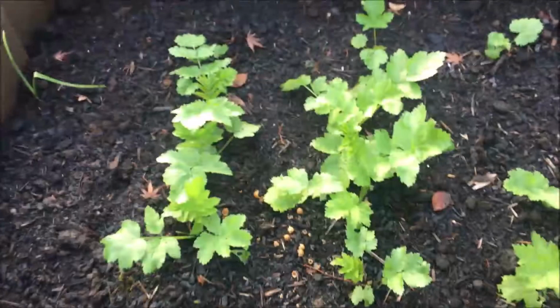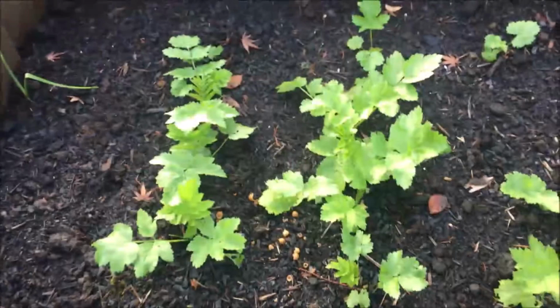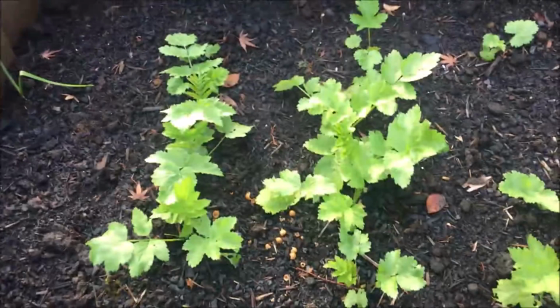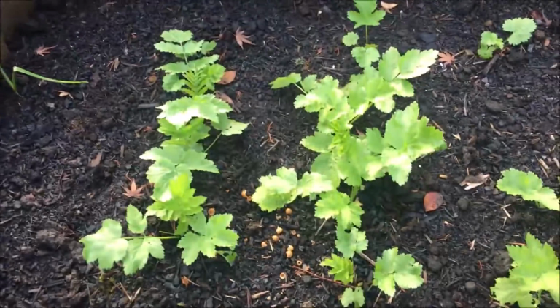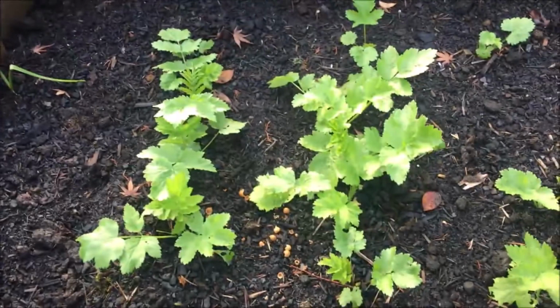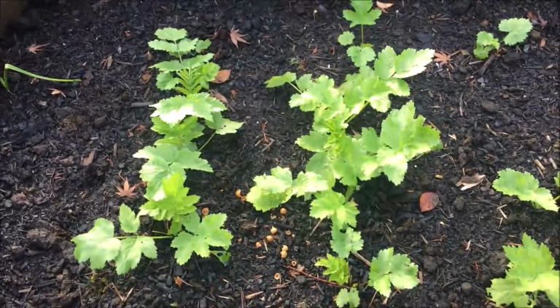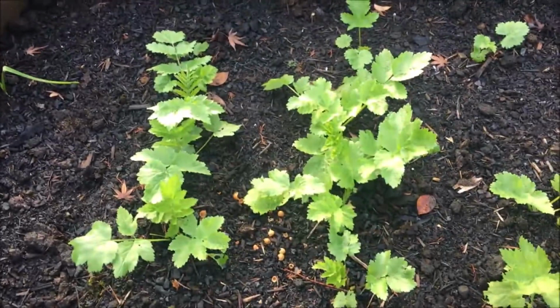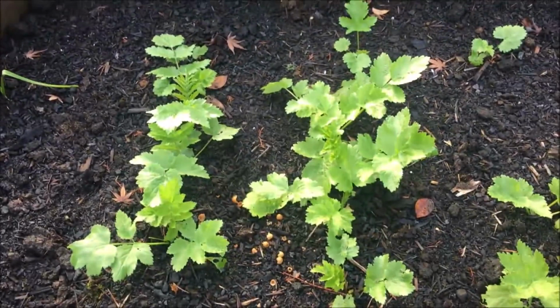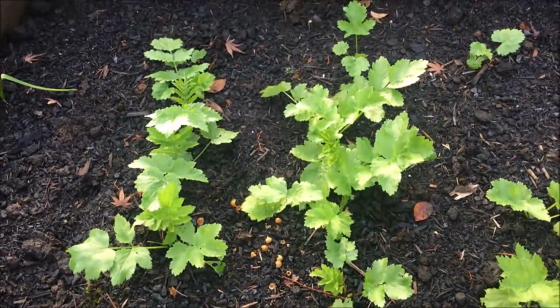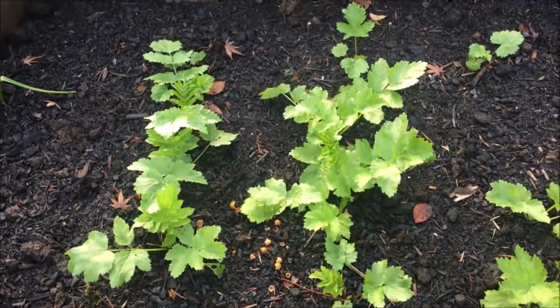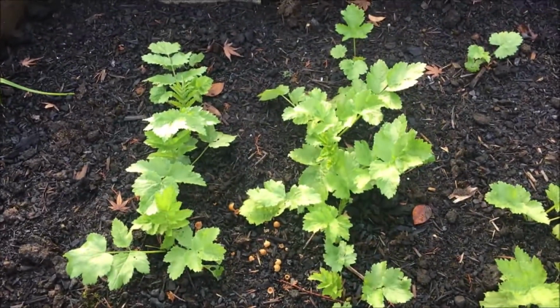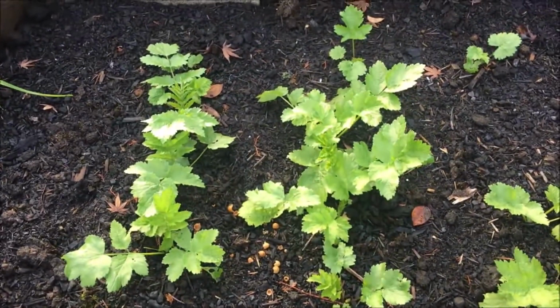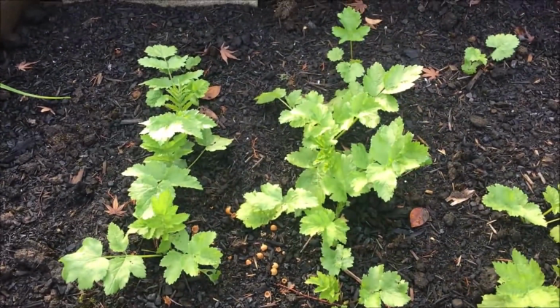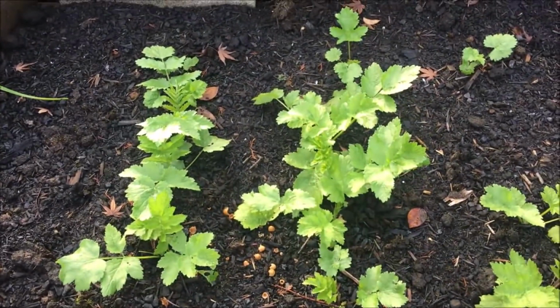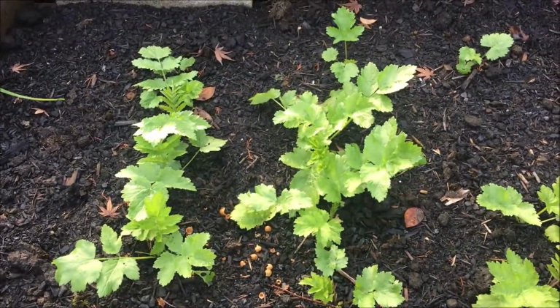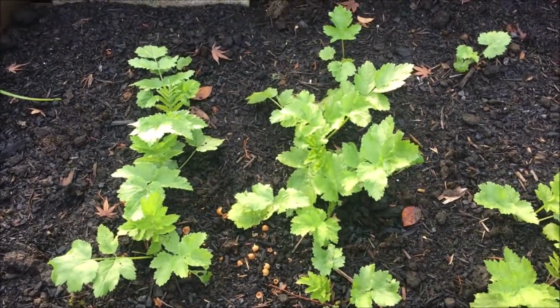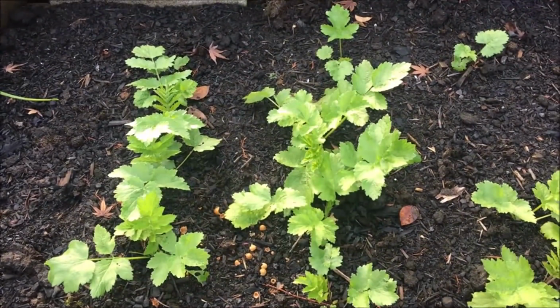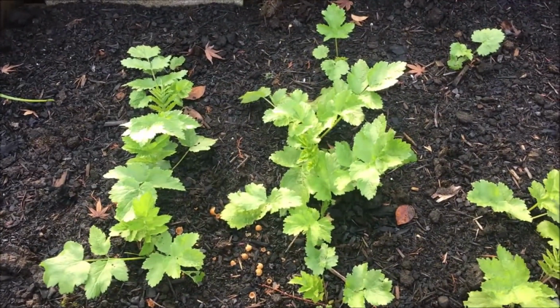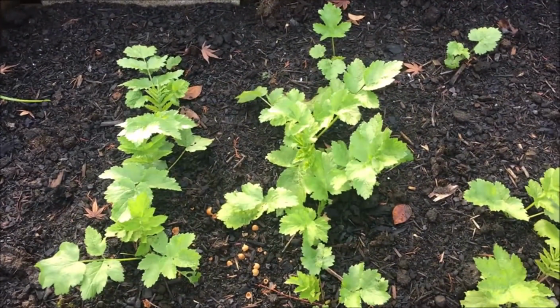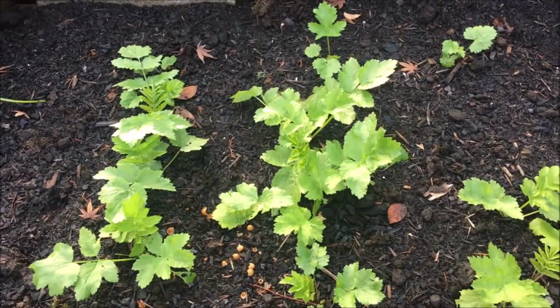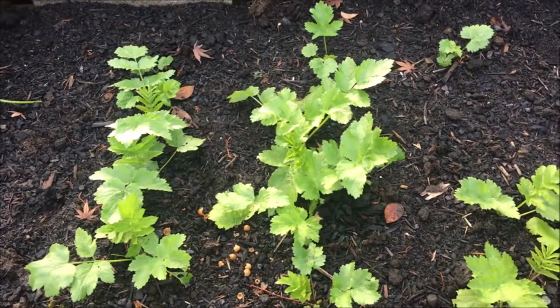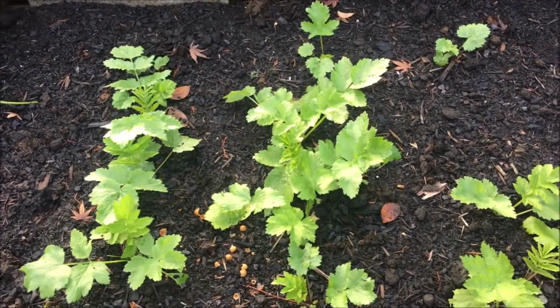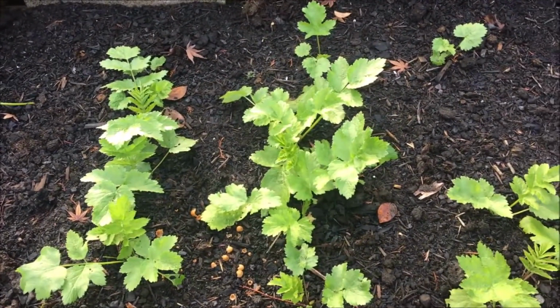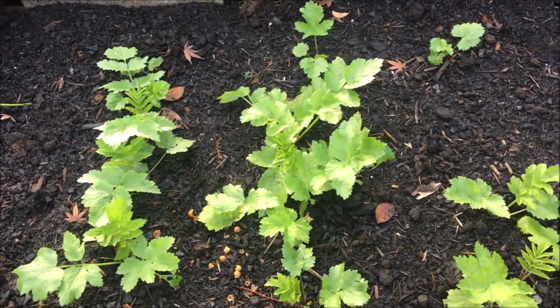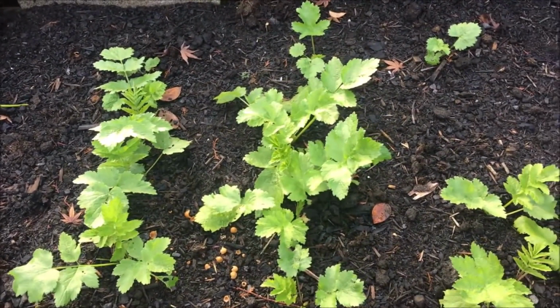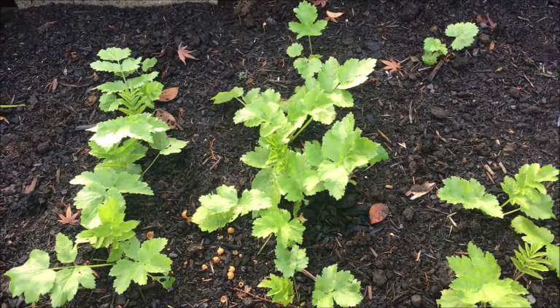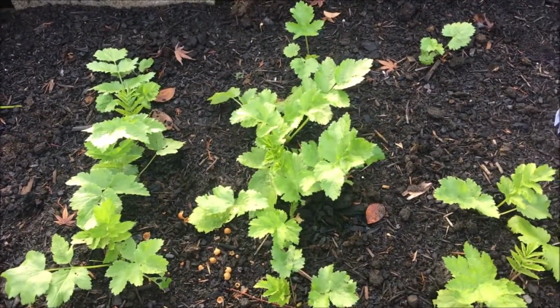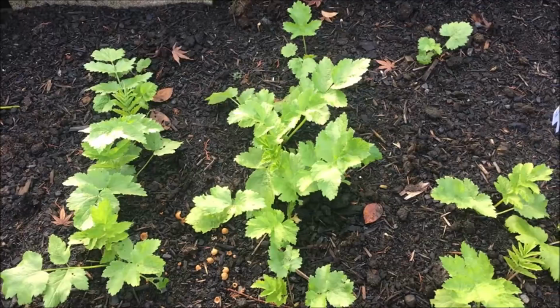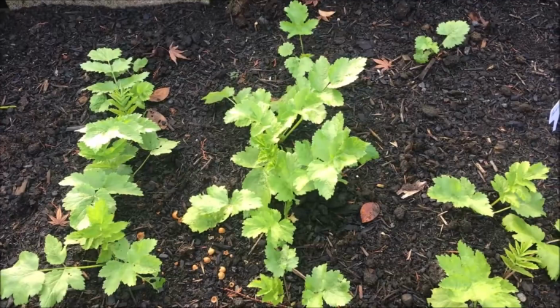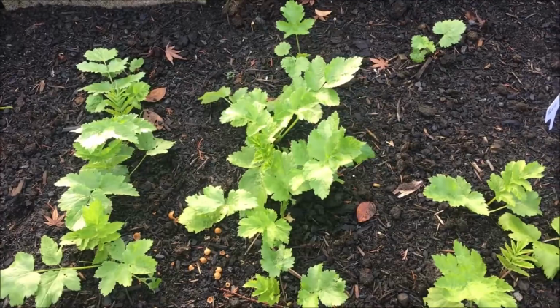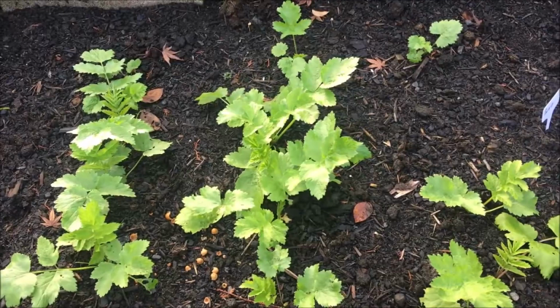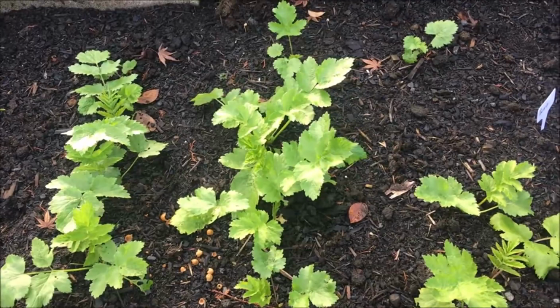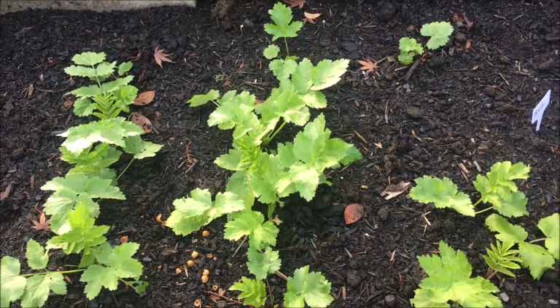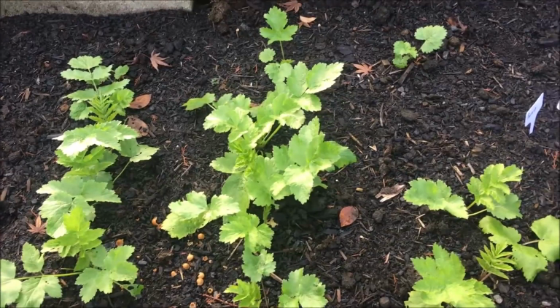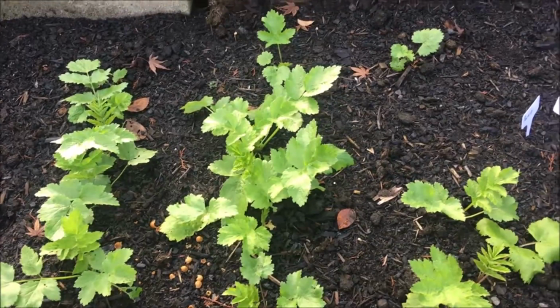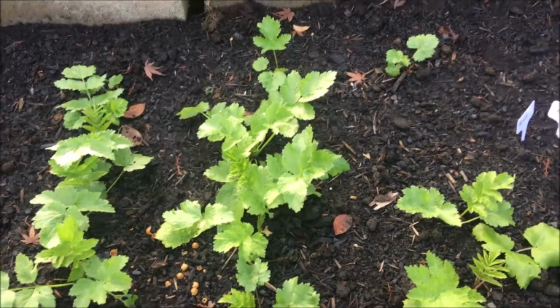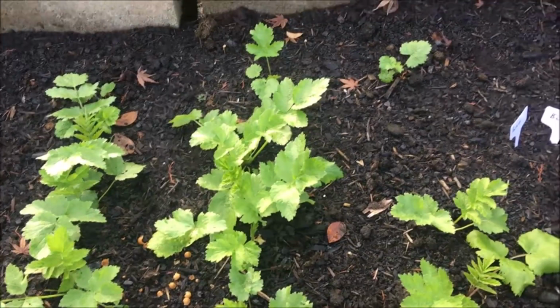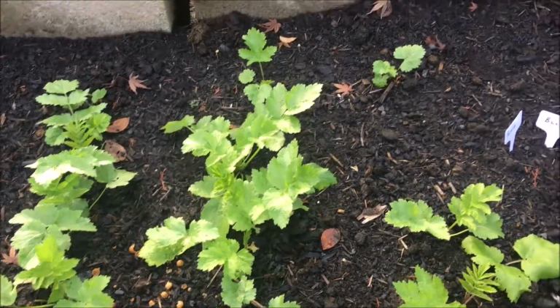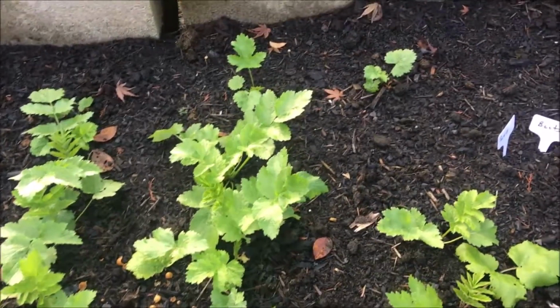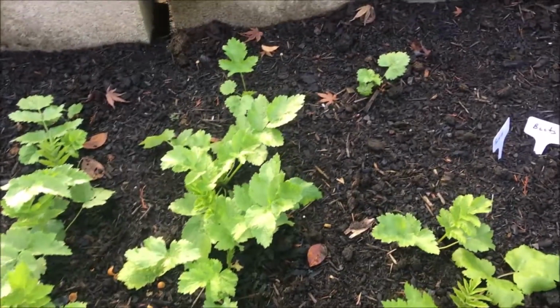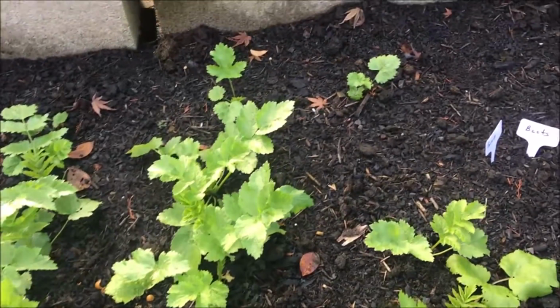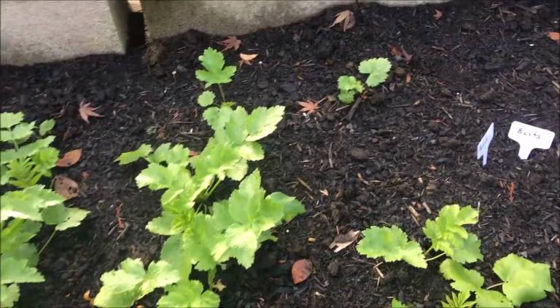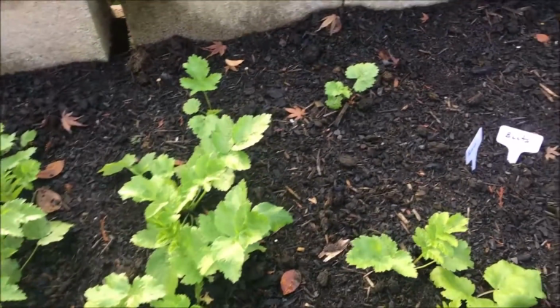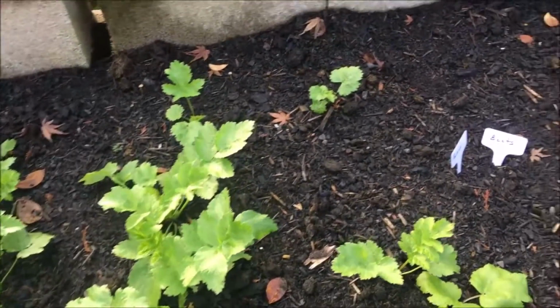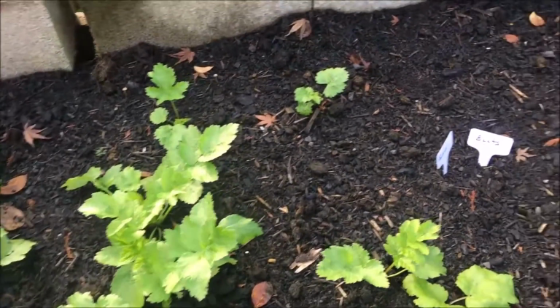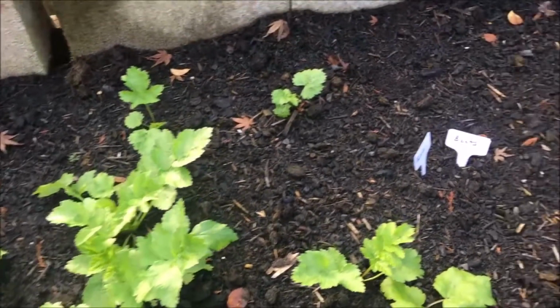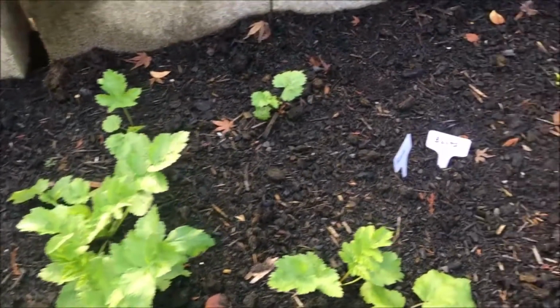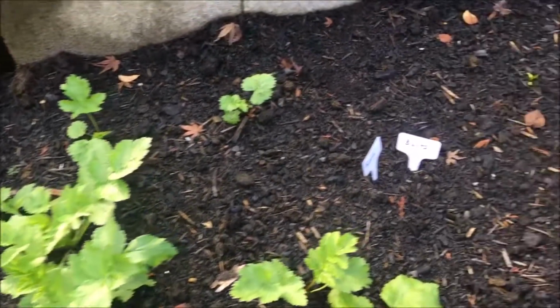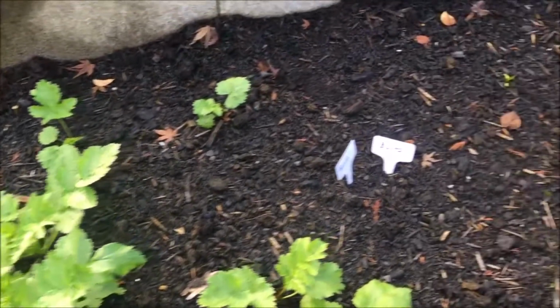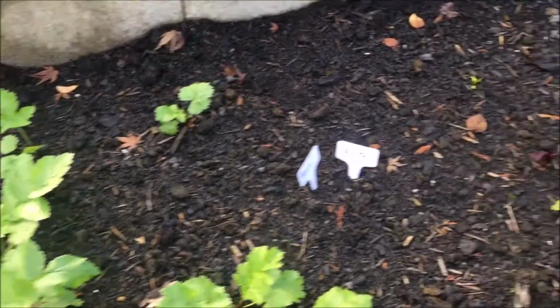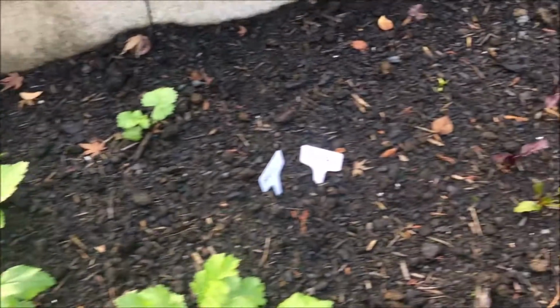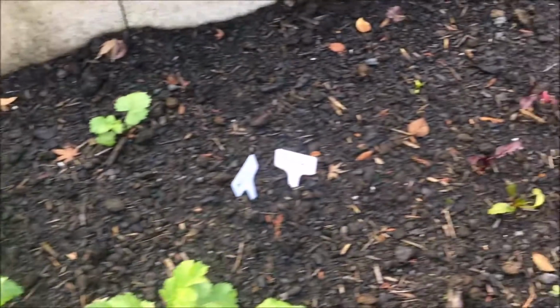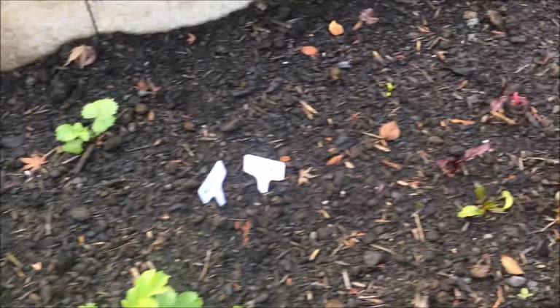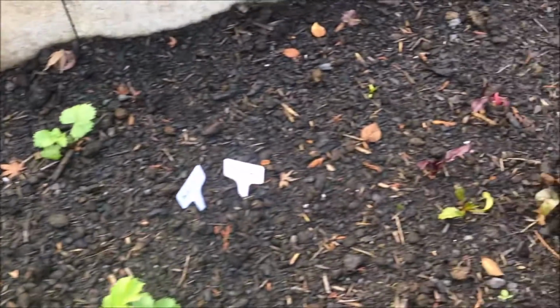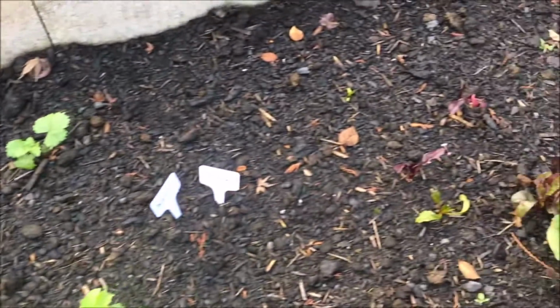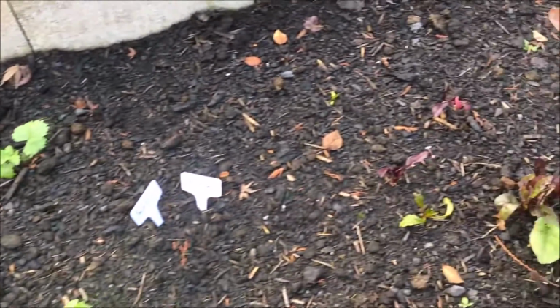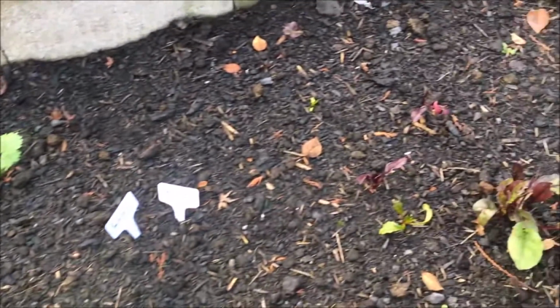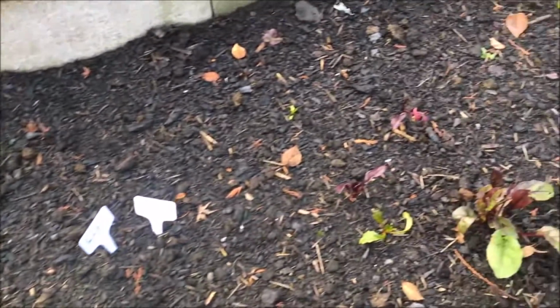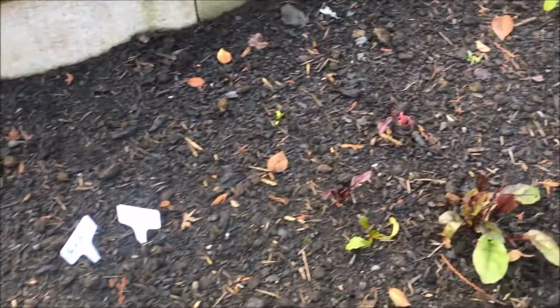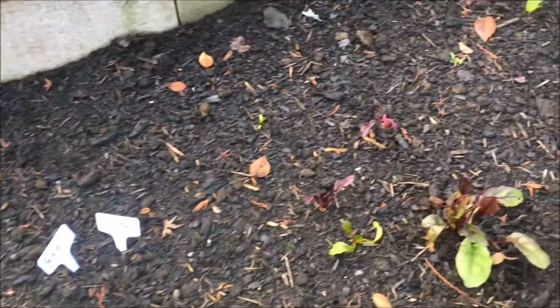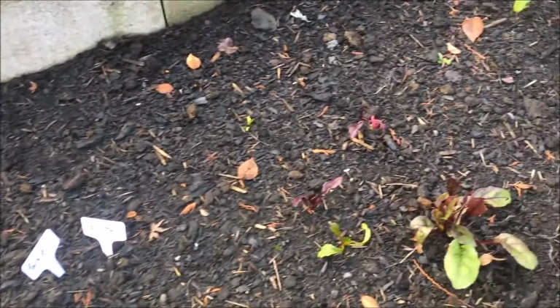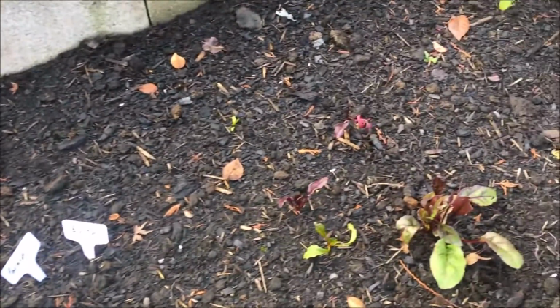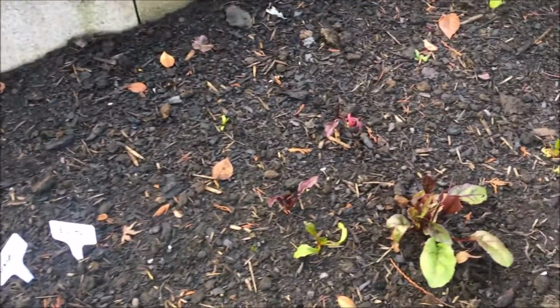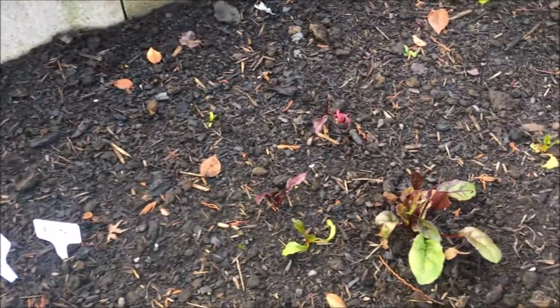In this bed here we've got some parsnips, and right beside them is some beets.